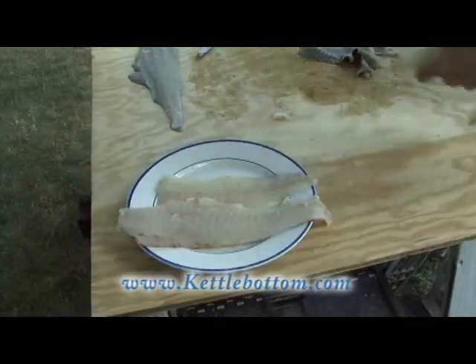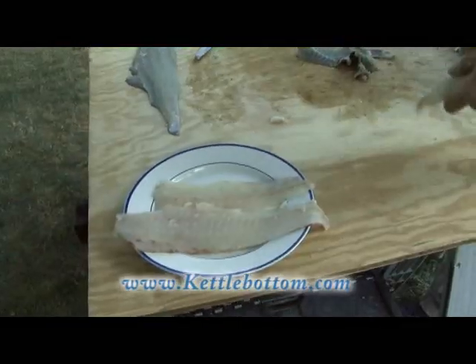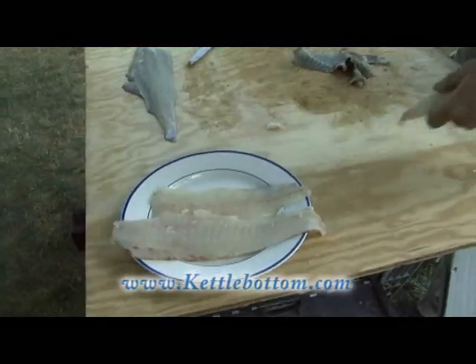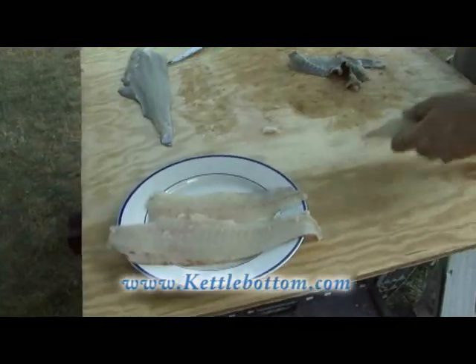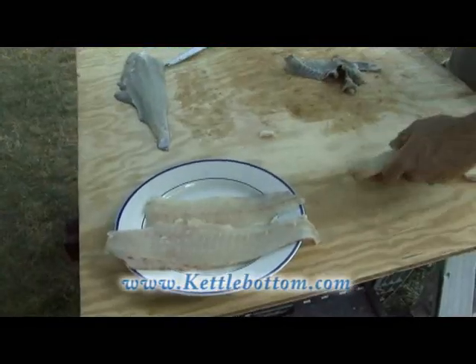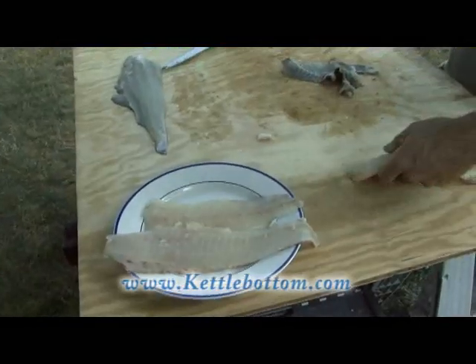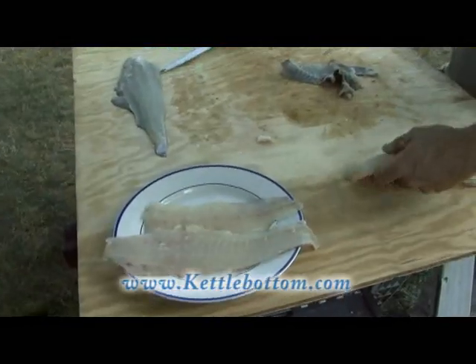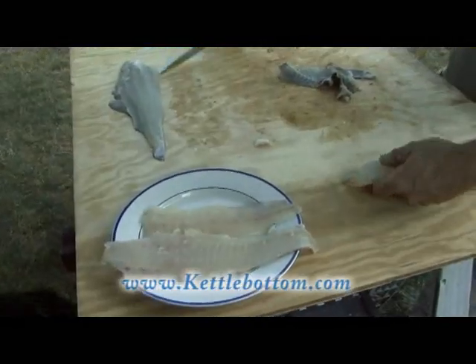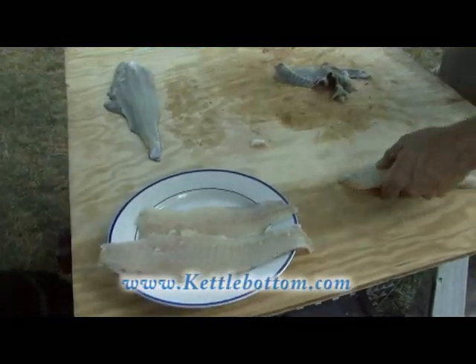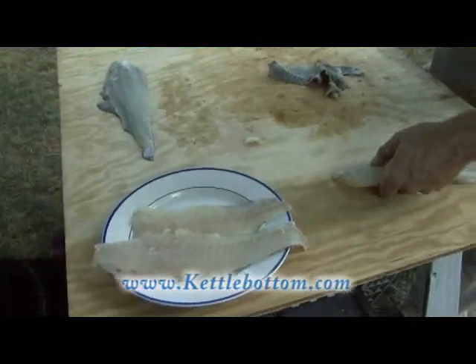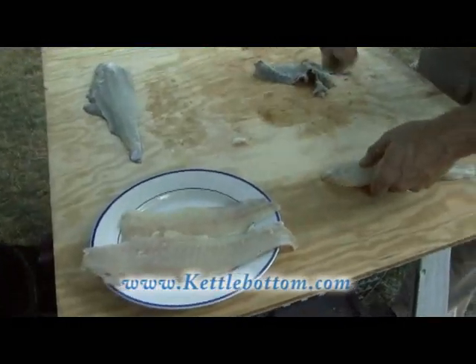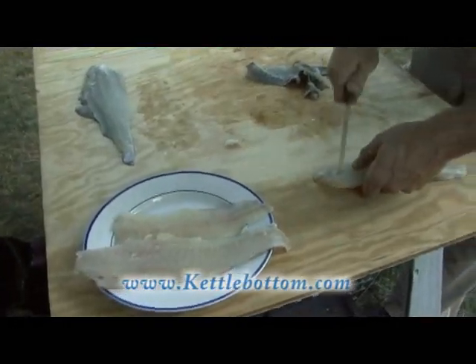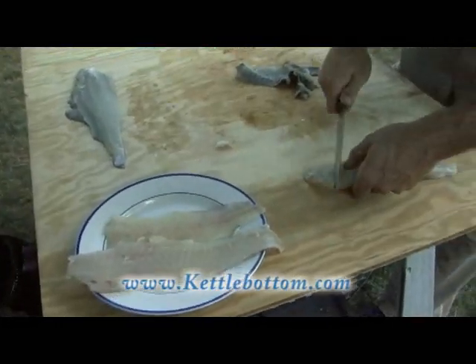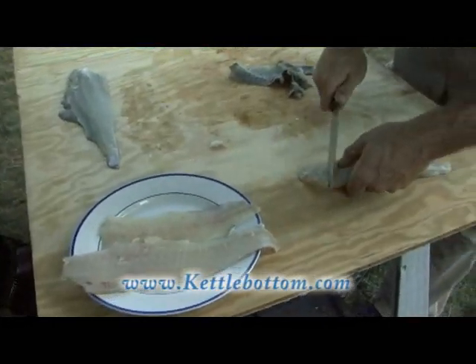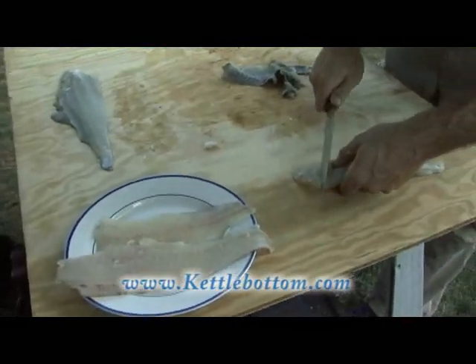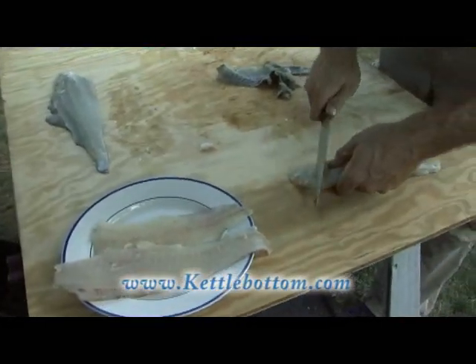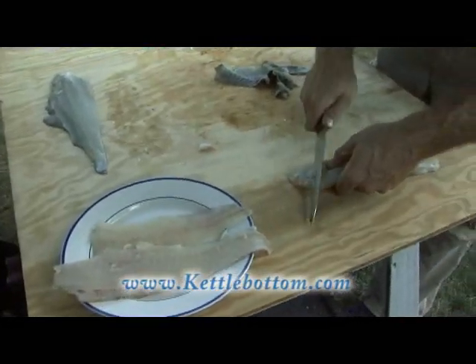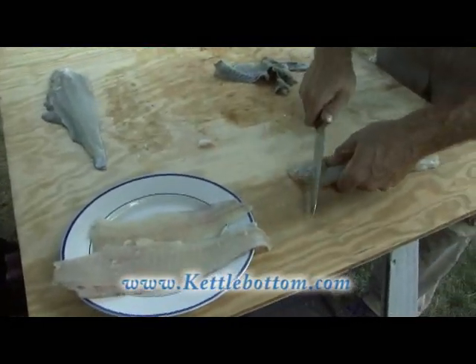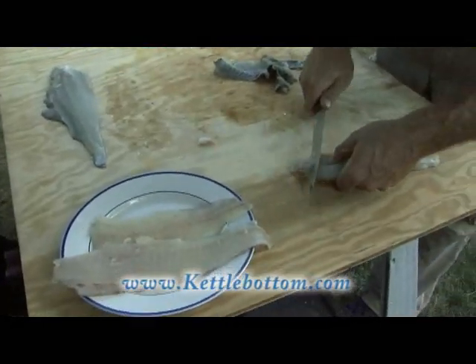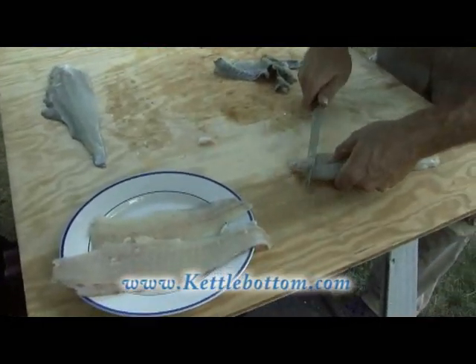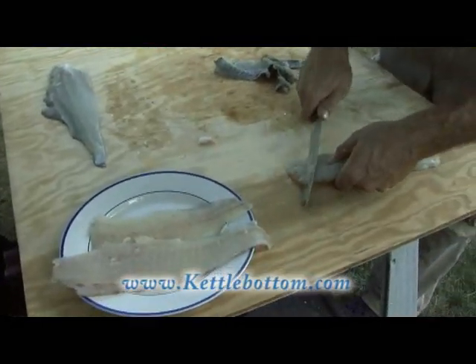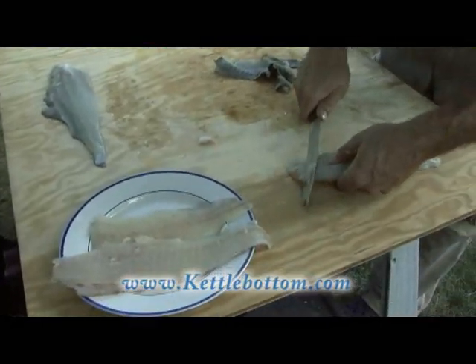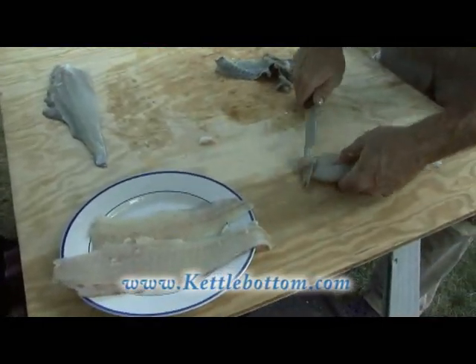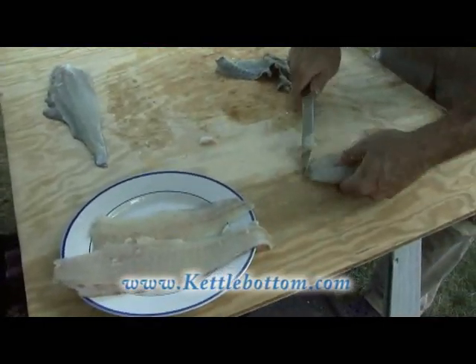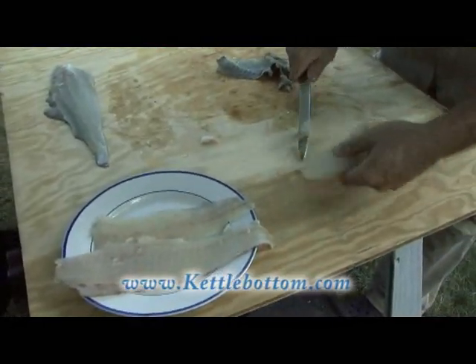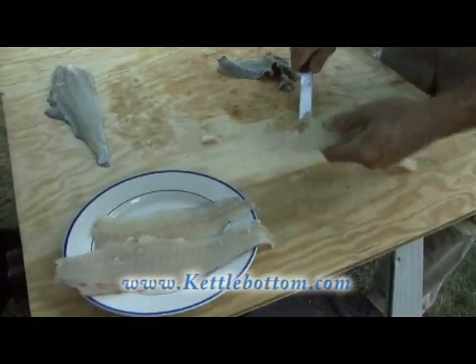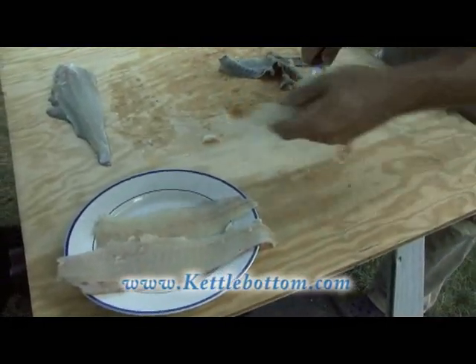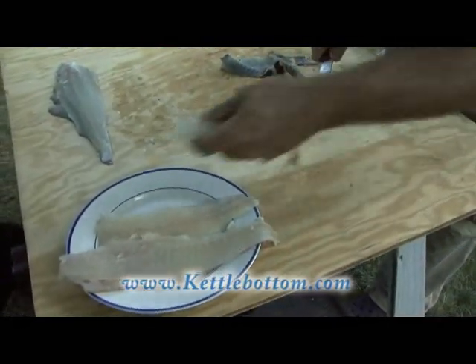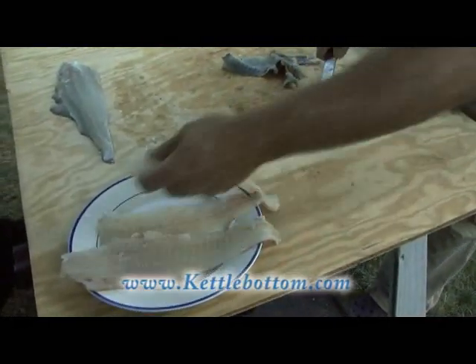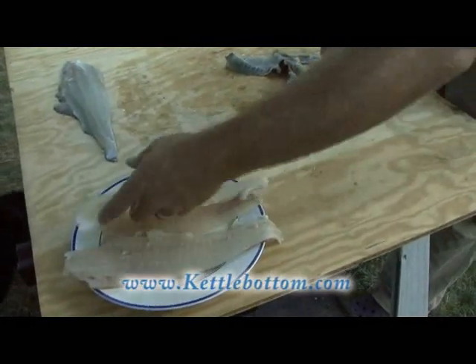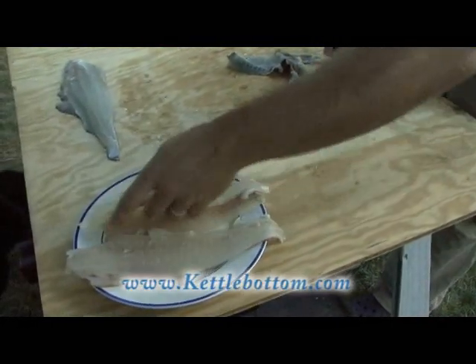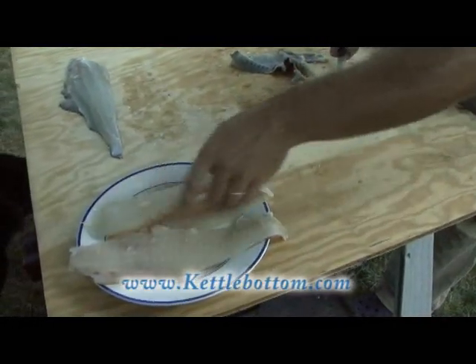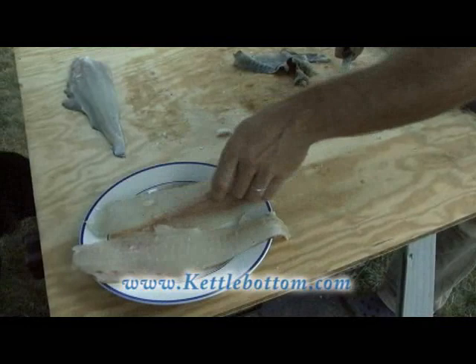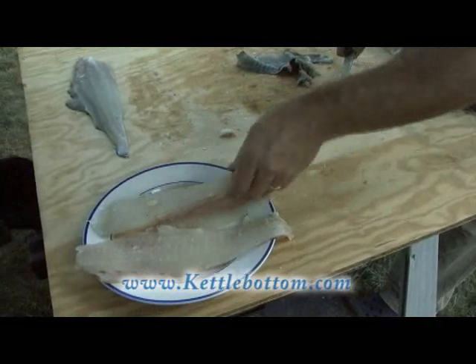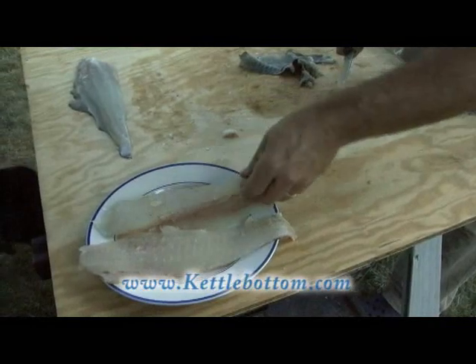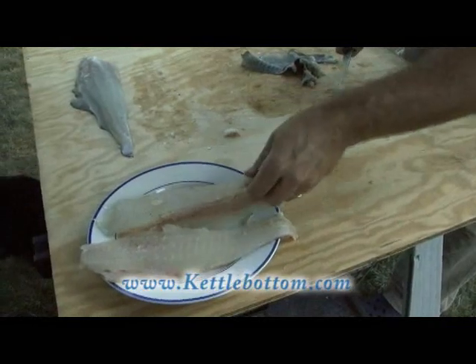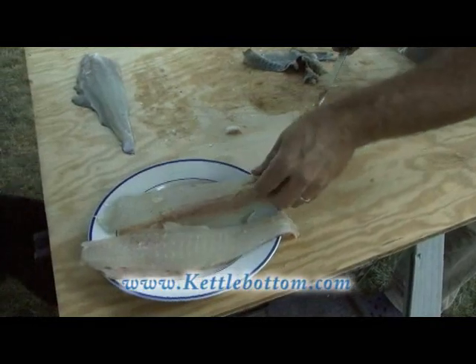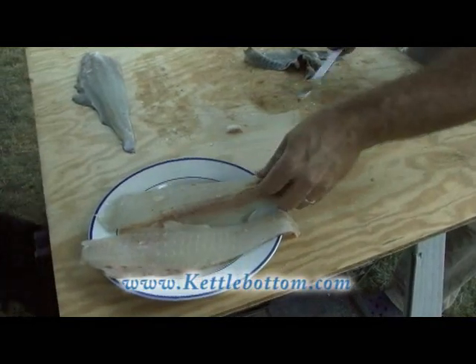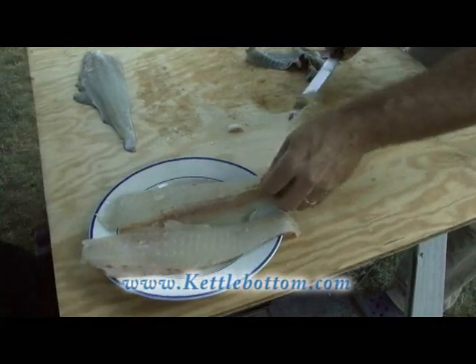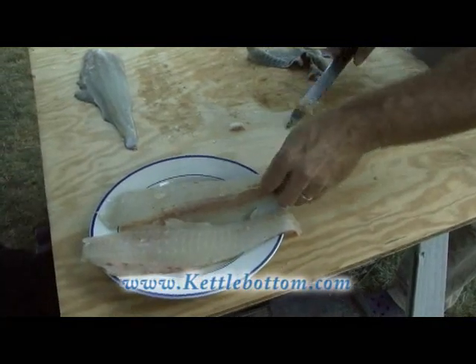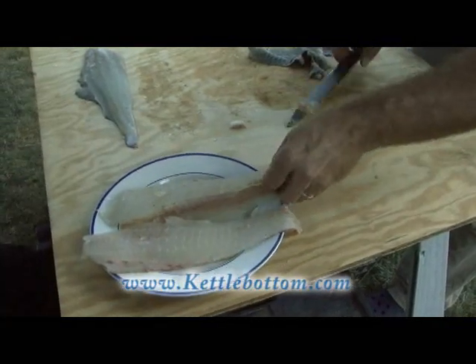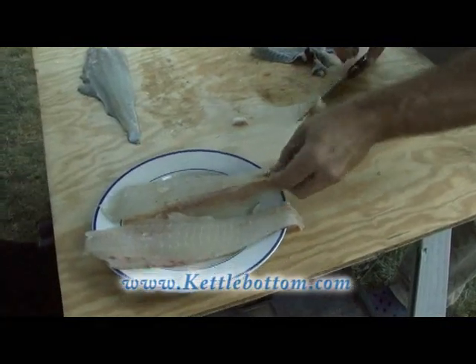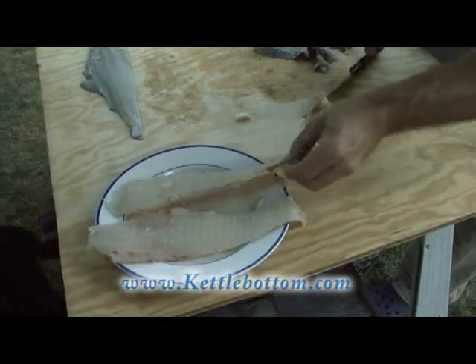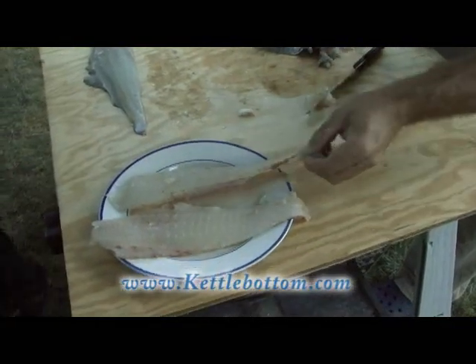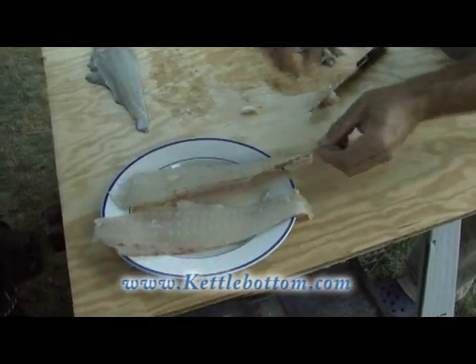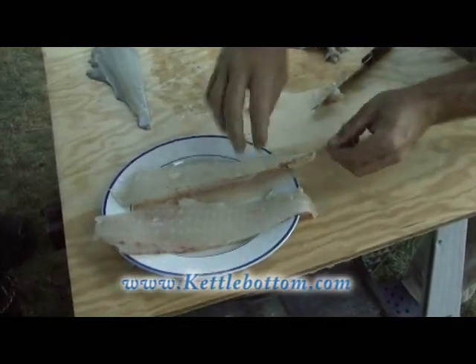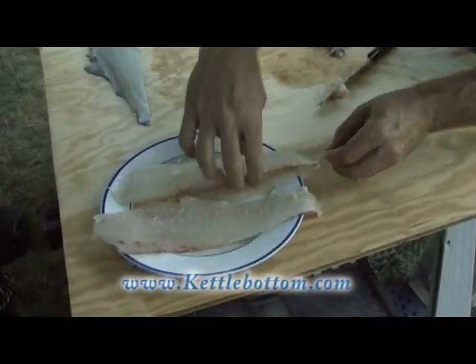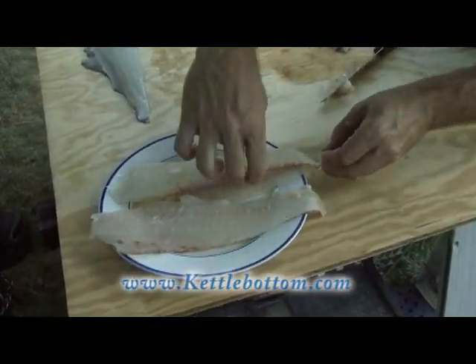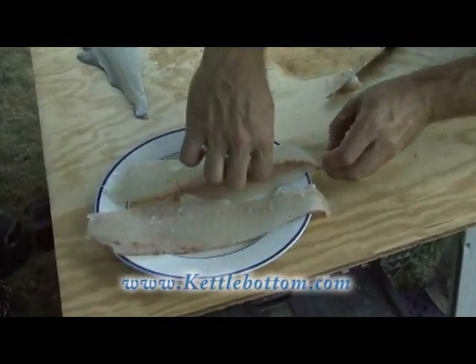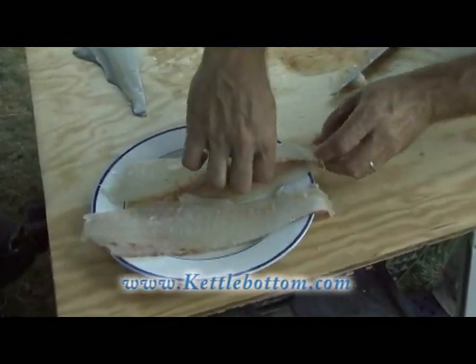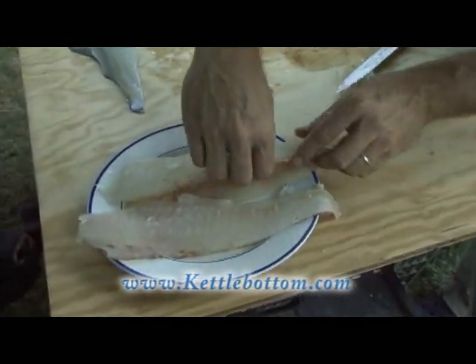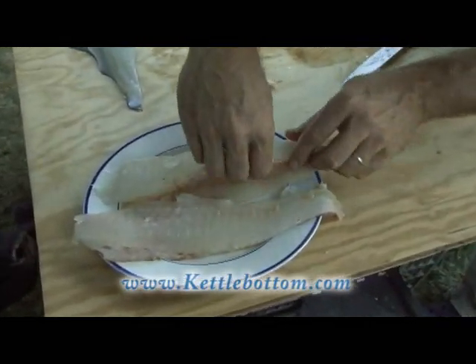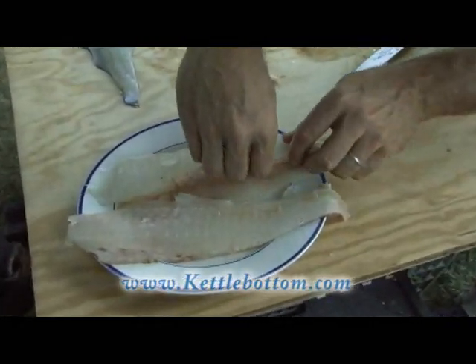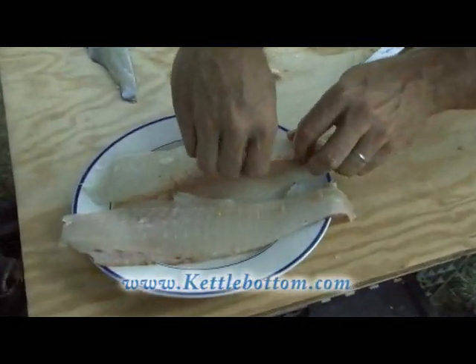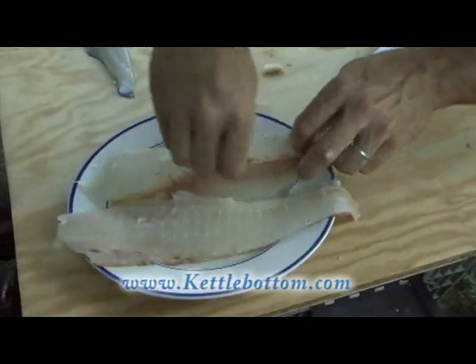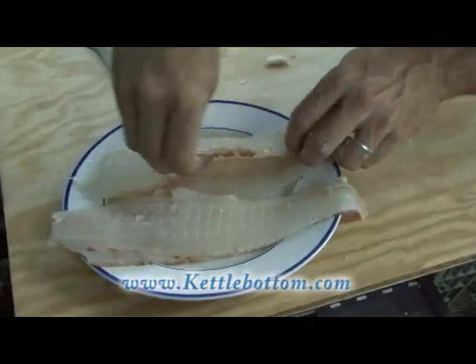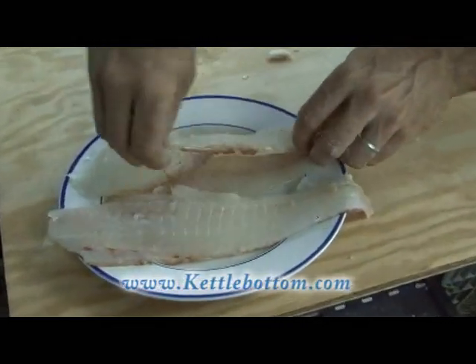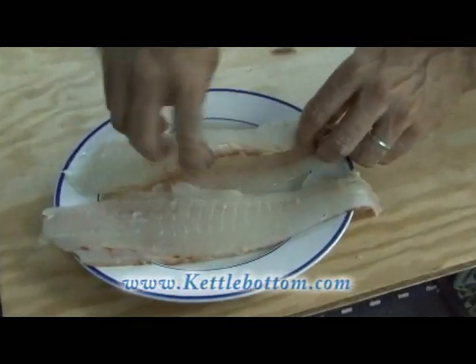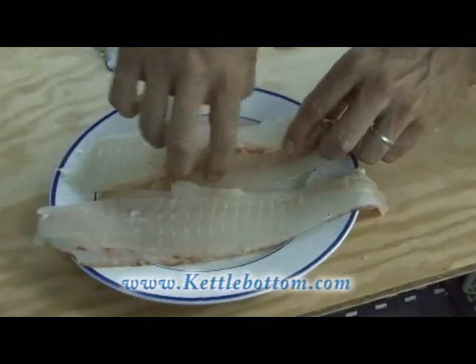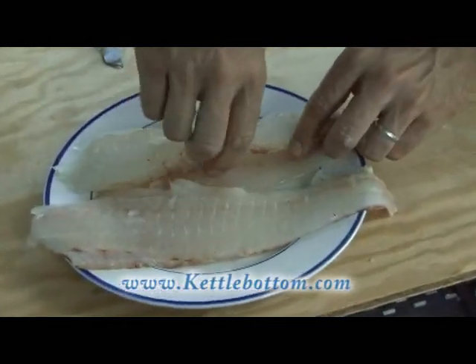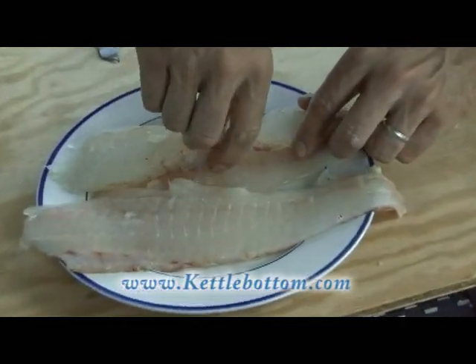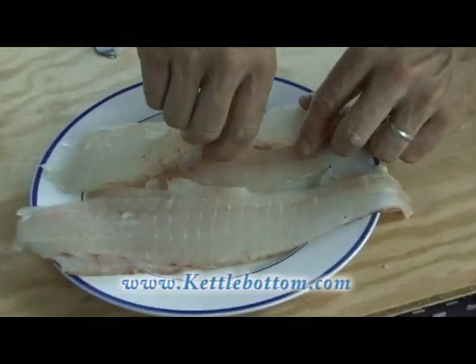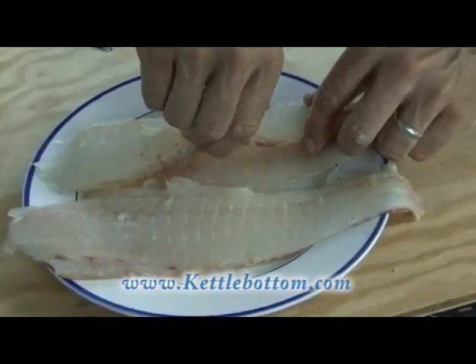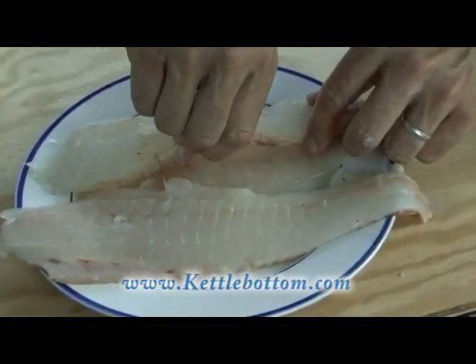You can do most of the cleaning up of the fillet while you're filleting on the fillet table rather than in the kitchen. You're a little ahead of the game.